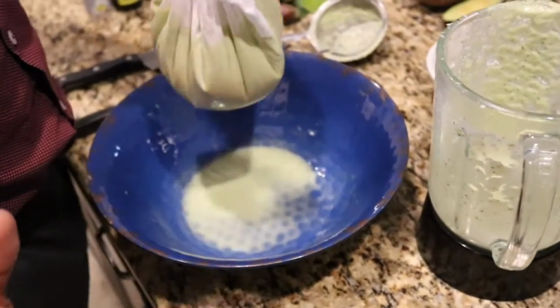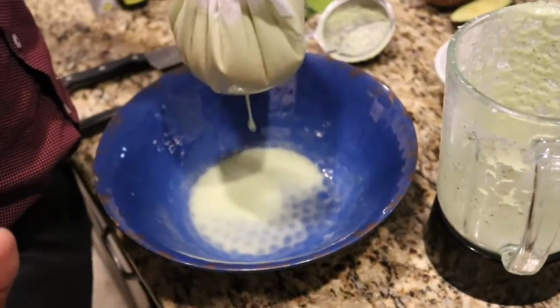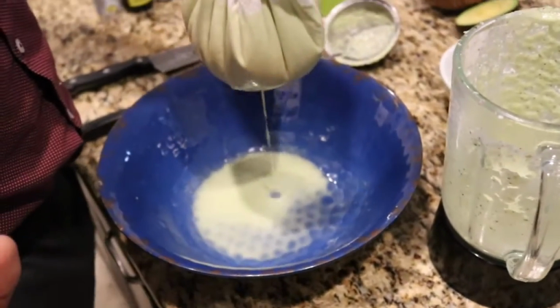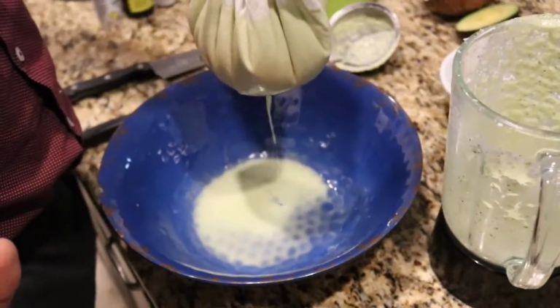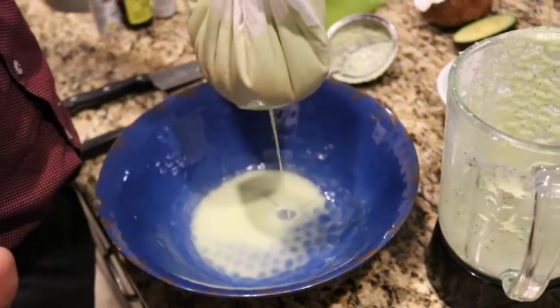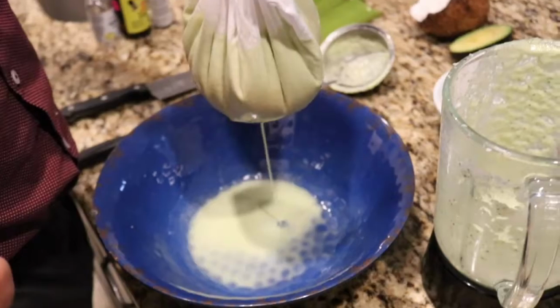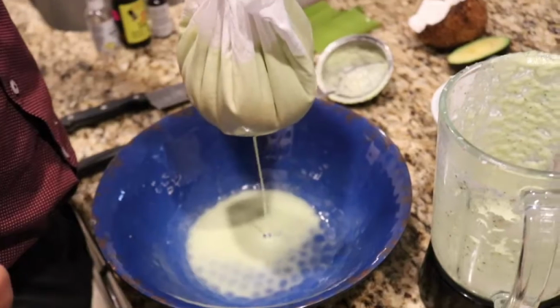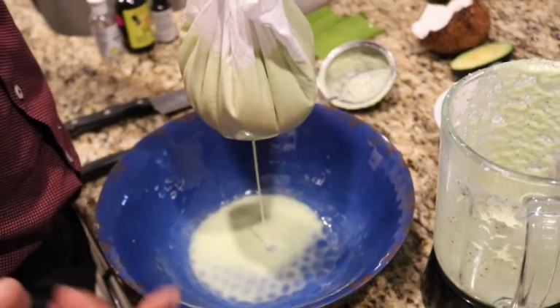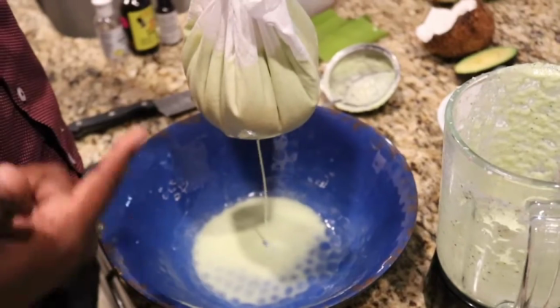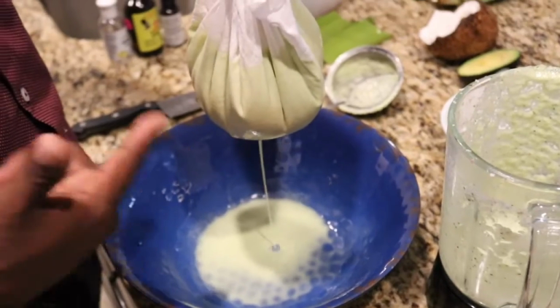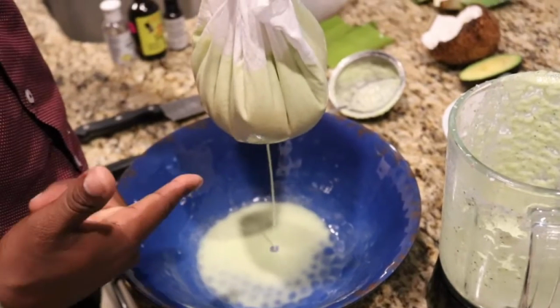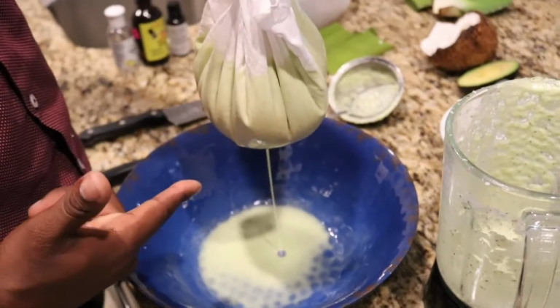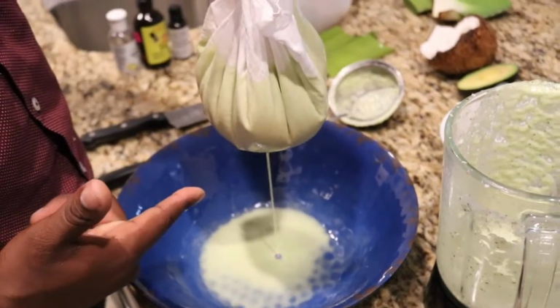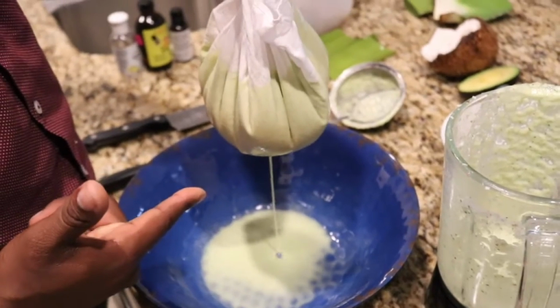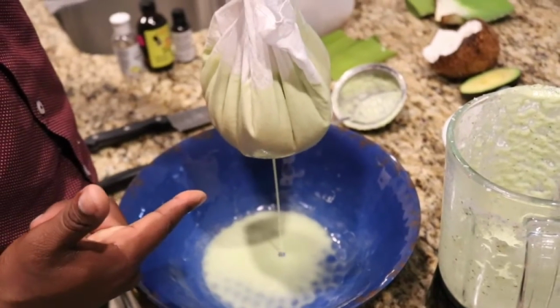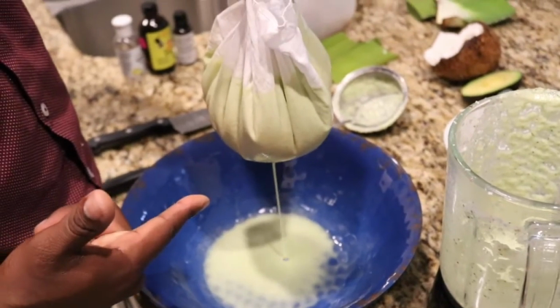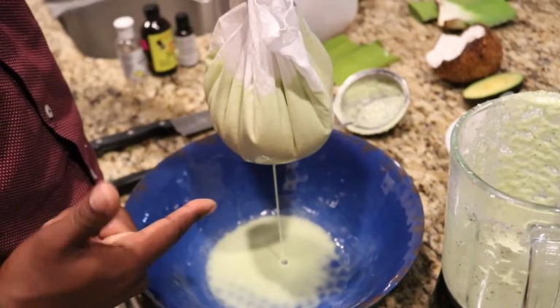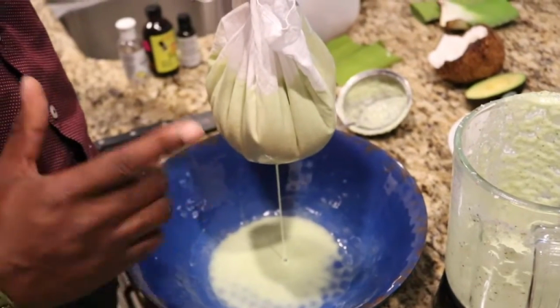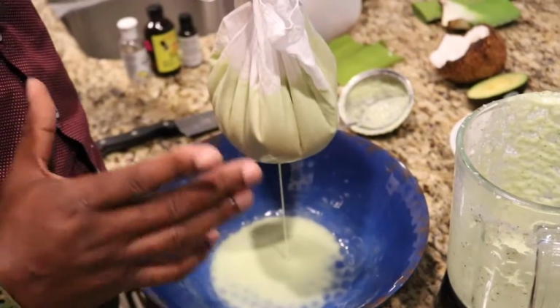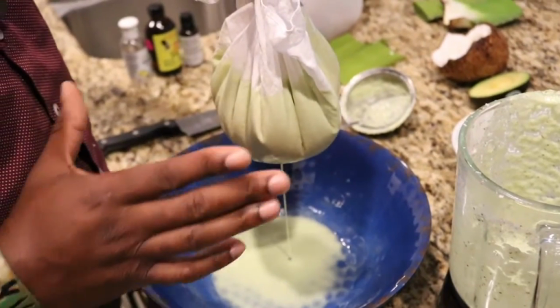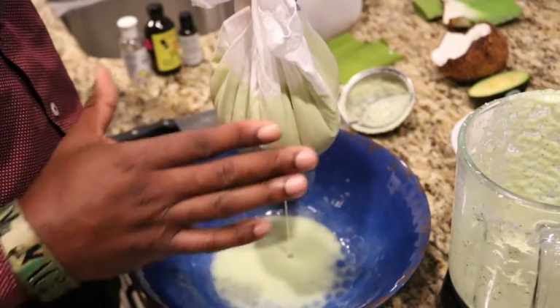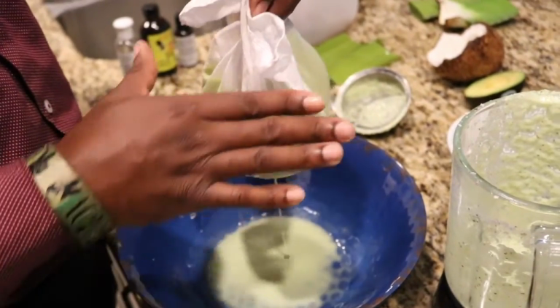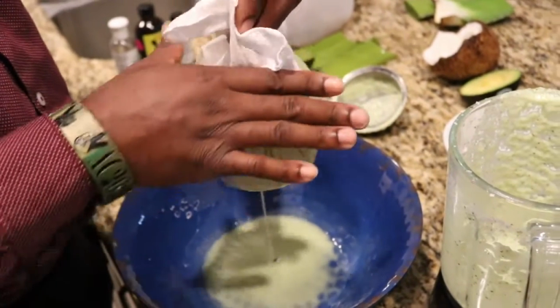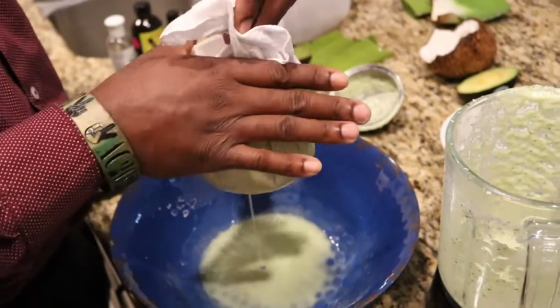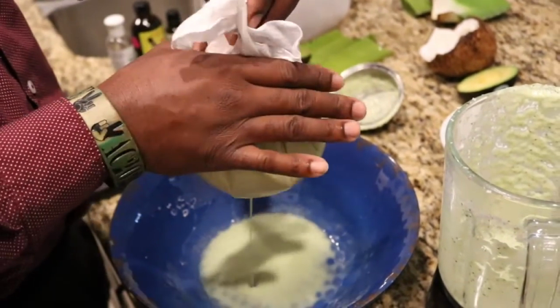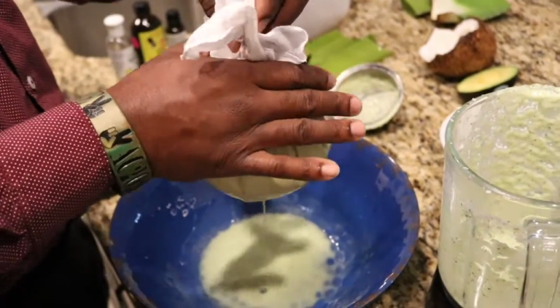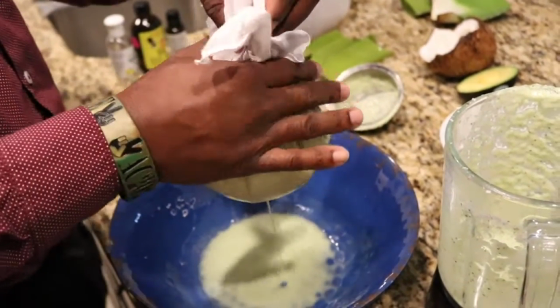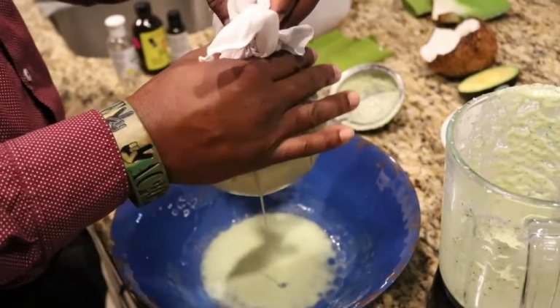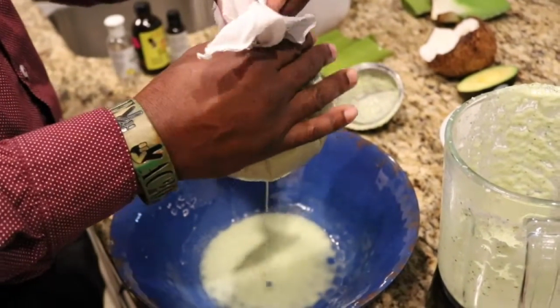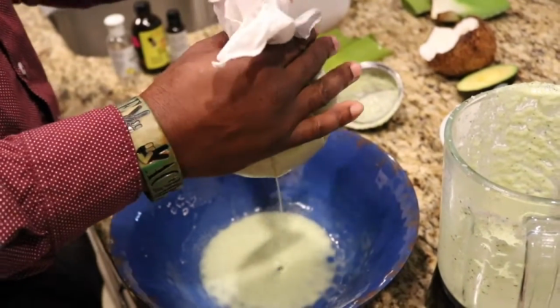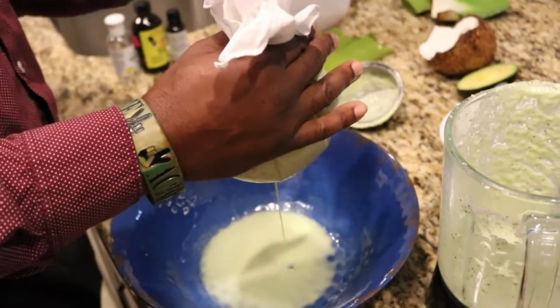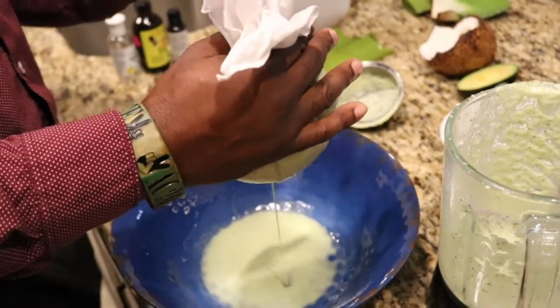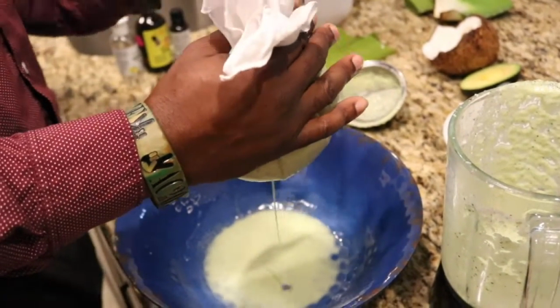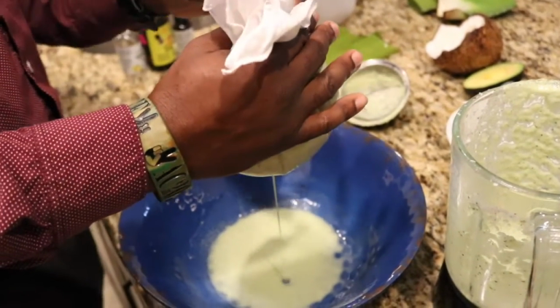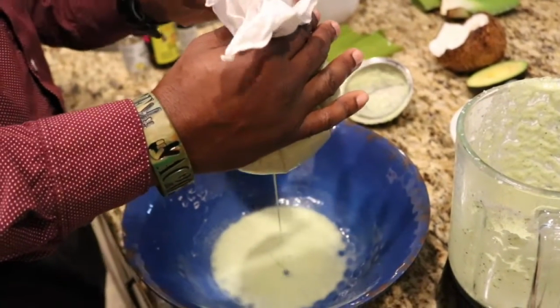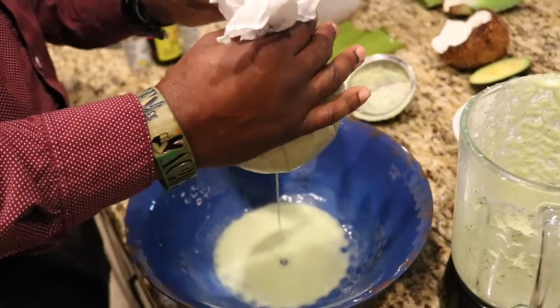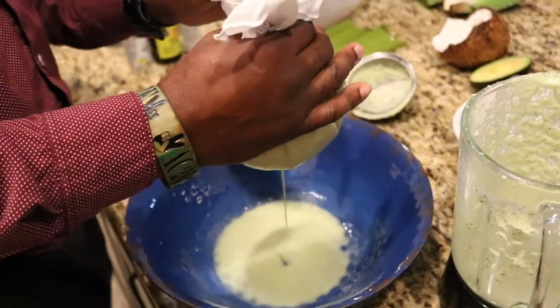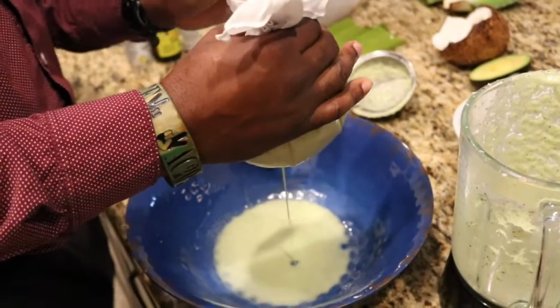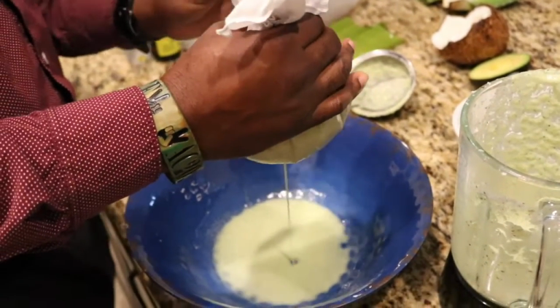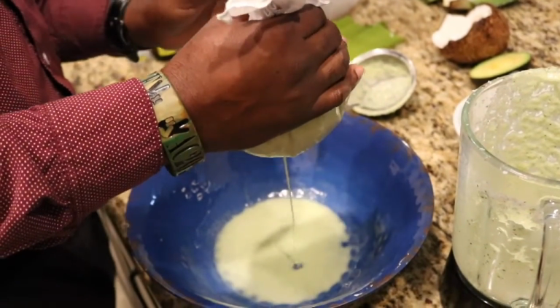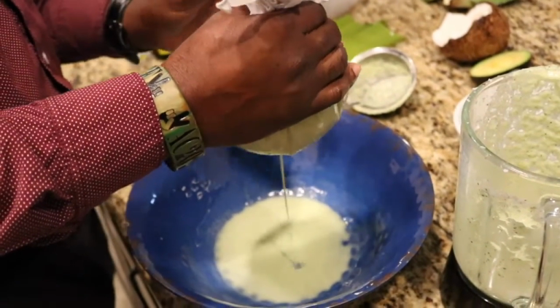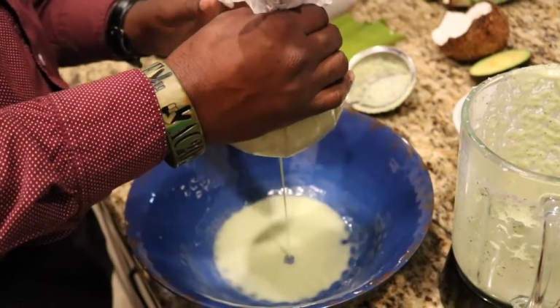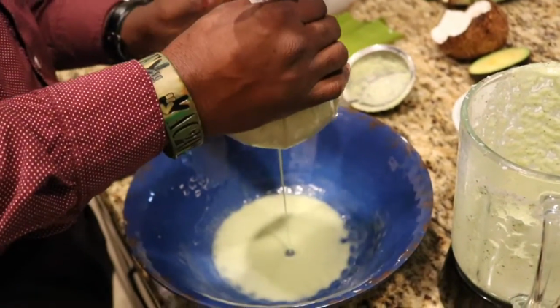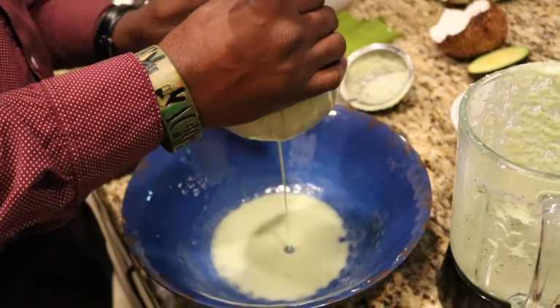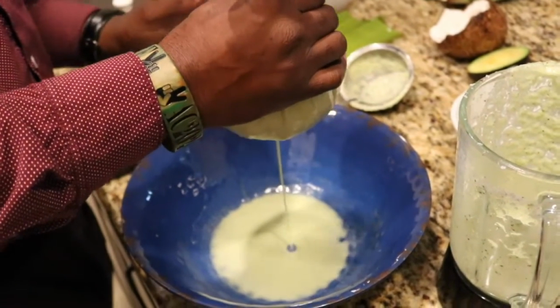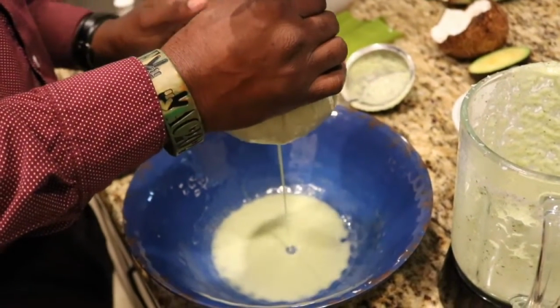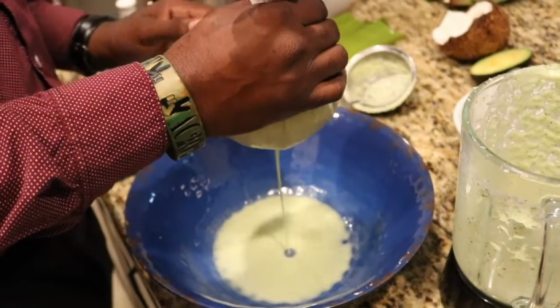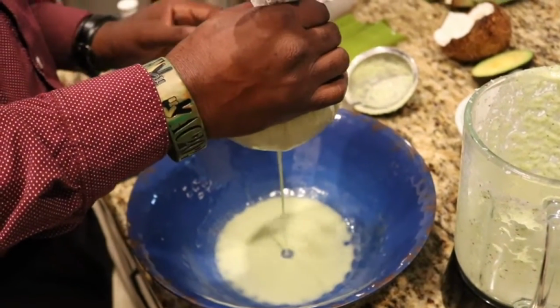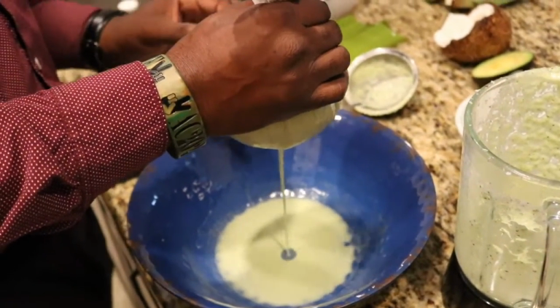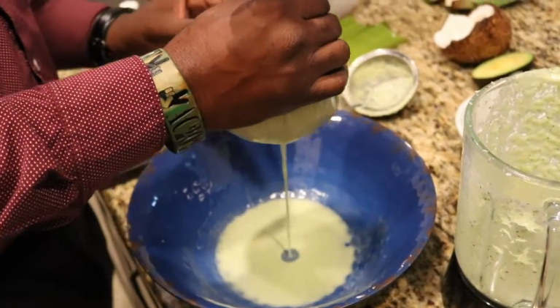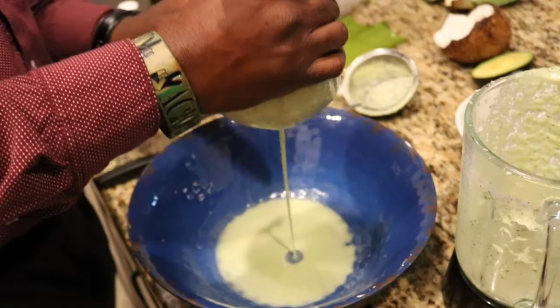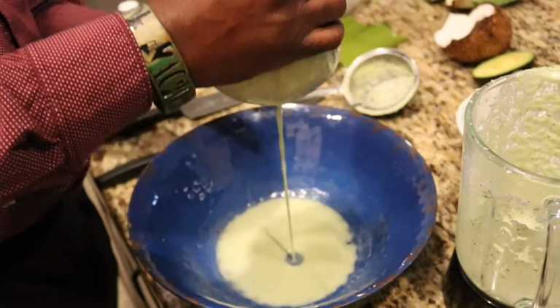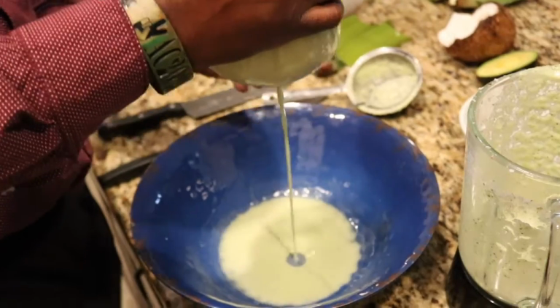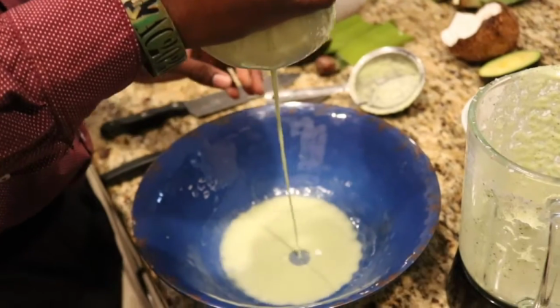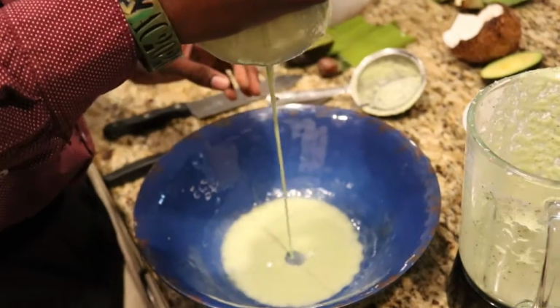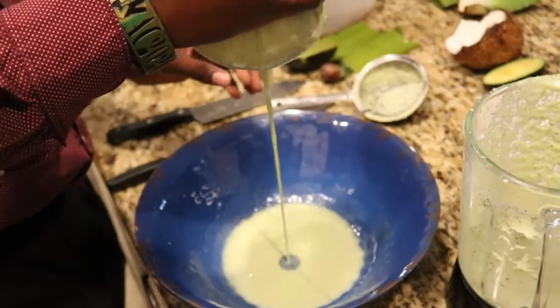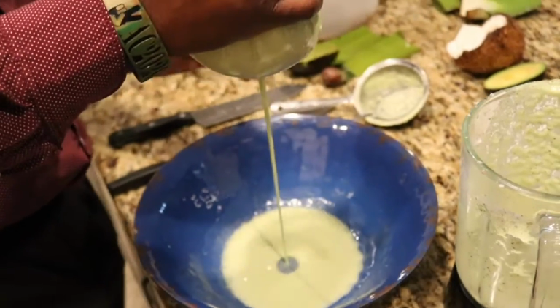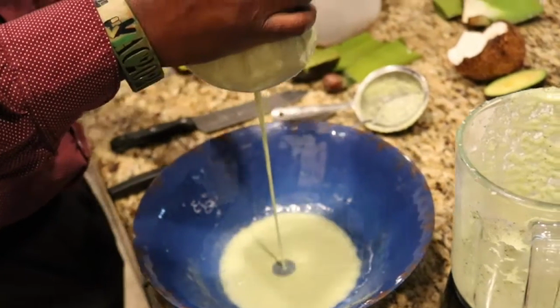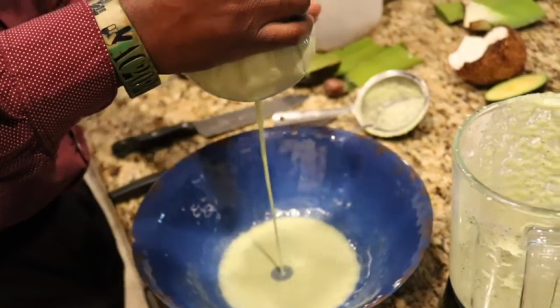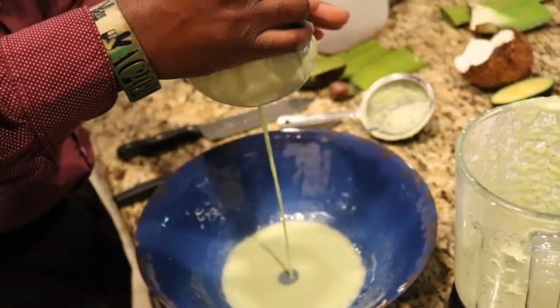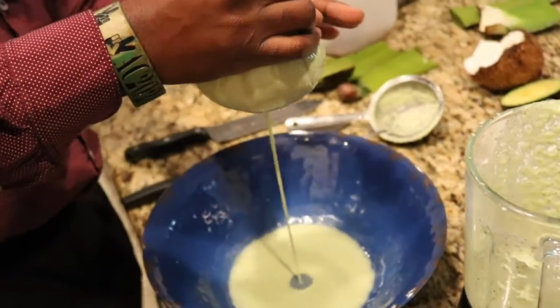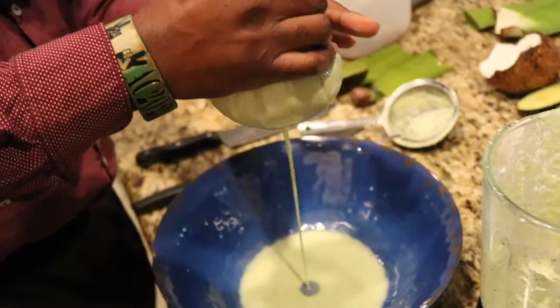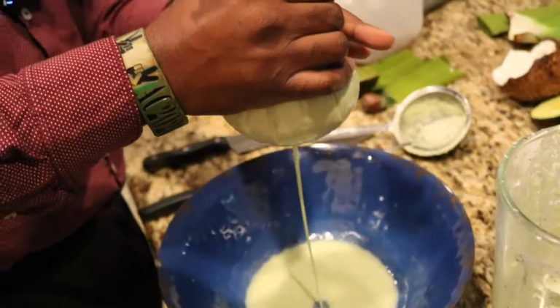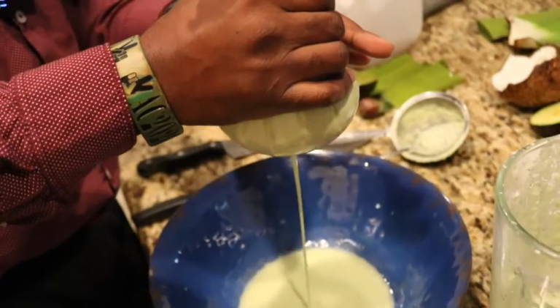You can already see it's leaking a little bit. You don't have to add a lot of pressure — just slightly start squeezing it and it starts coming out.